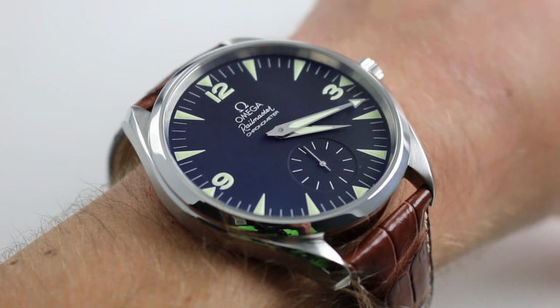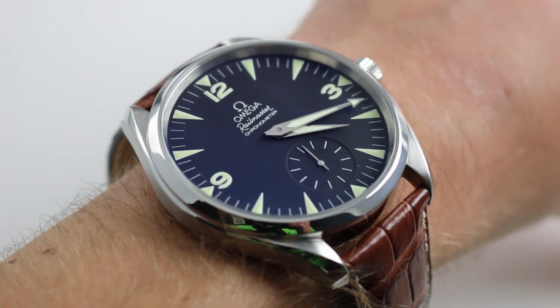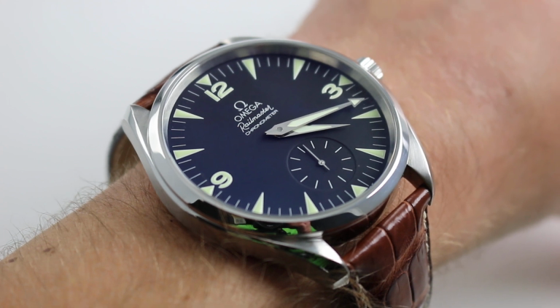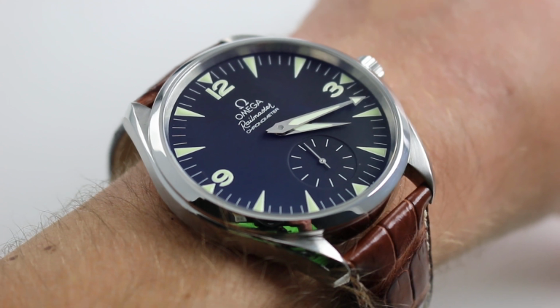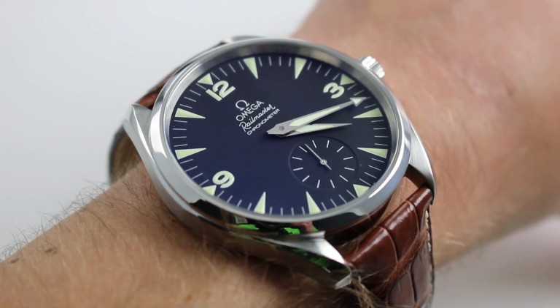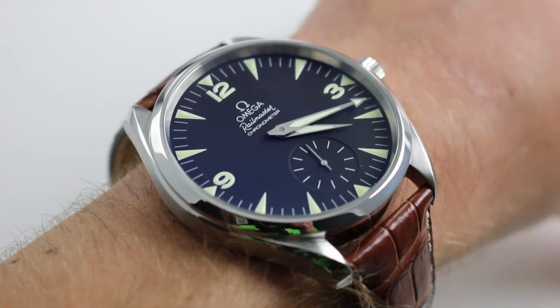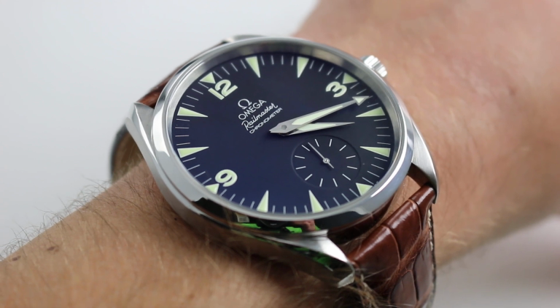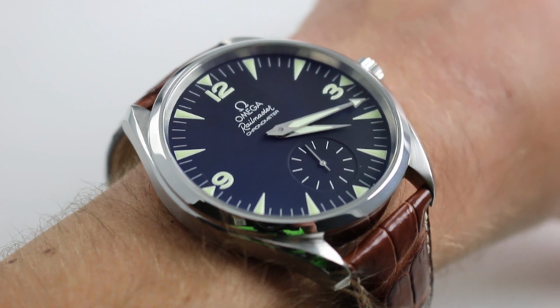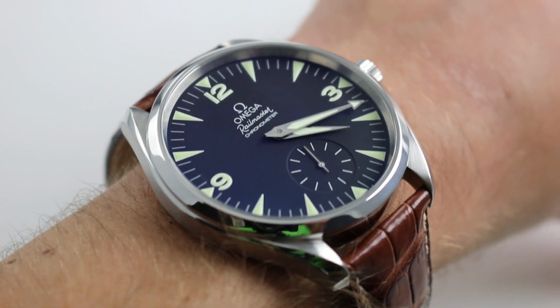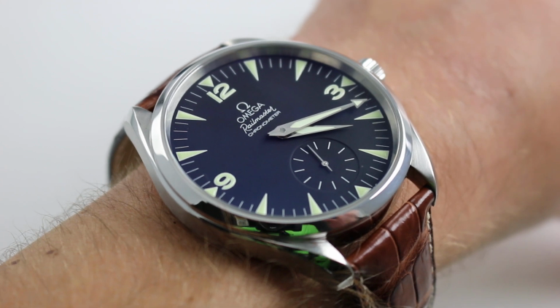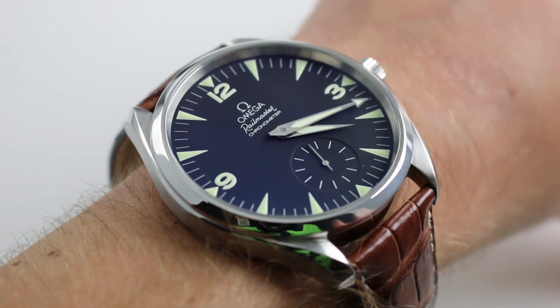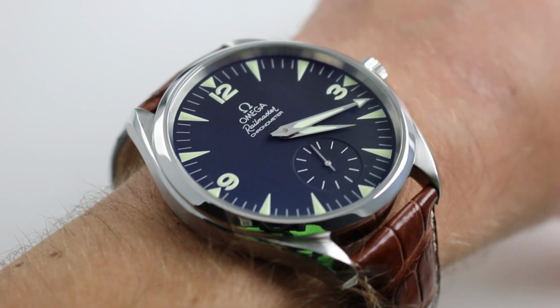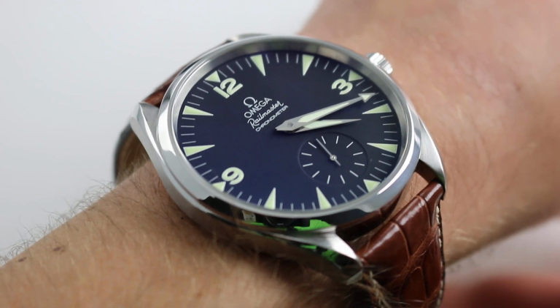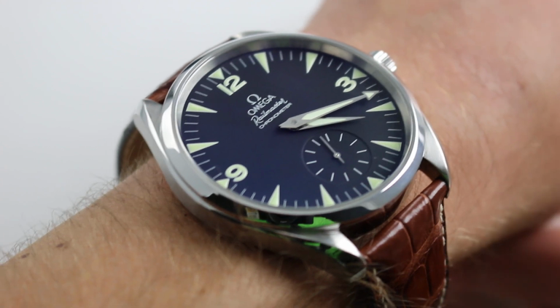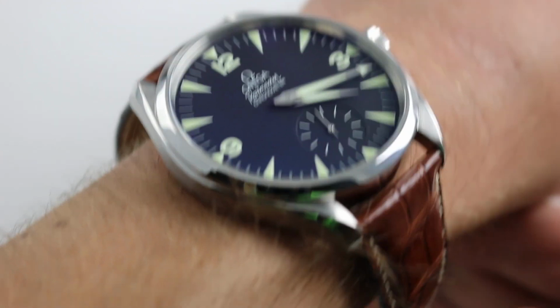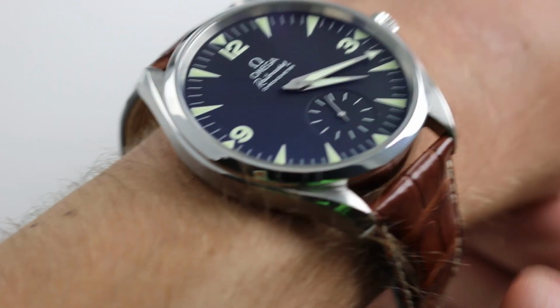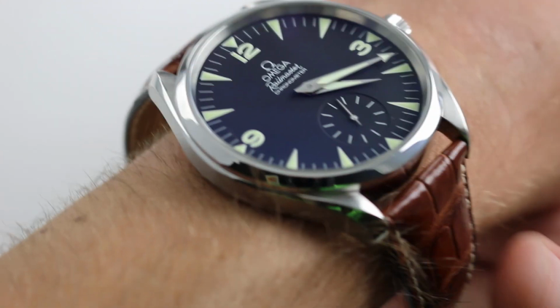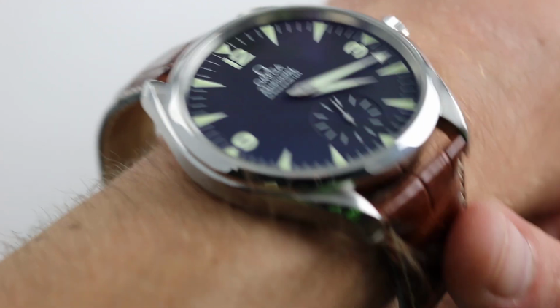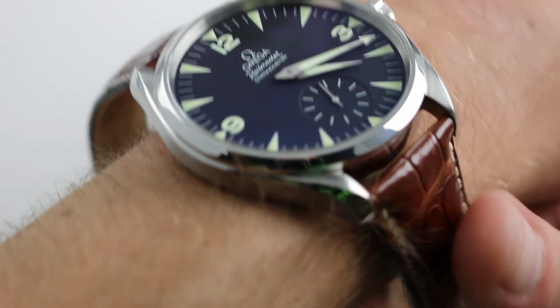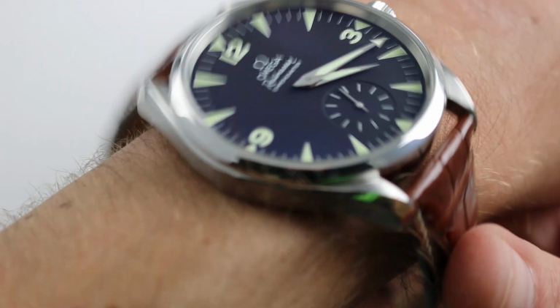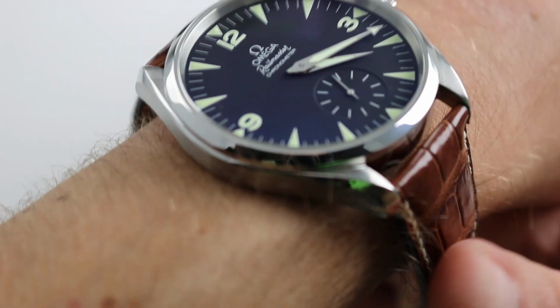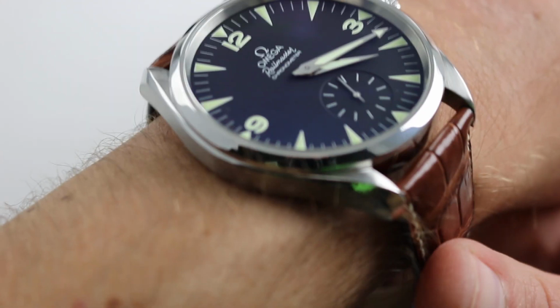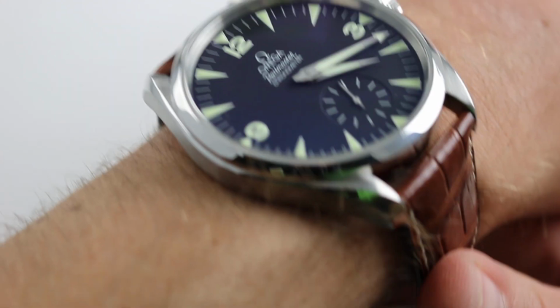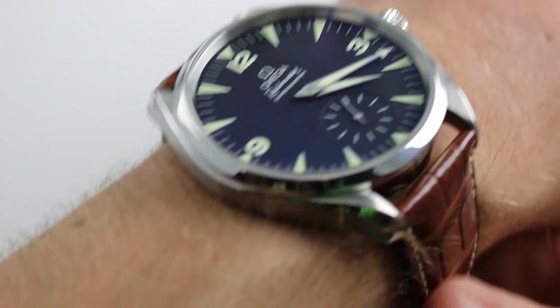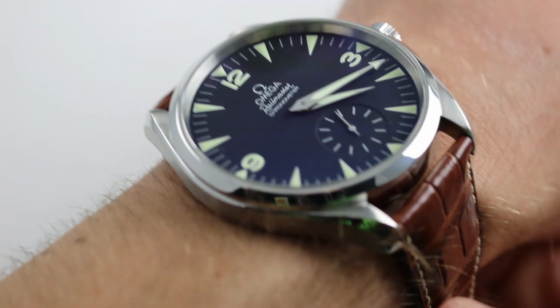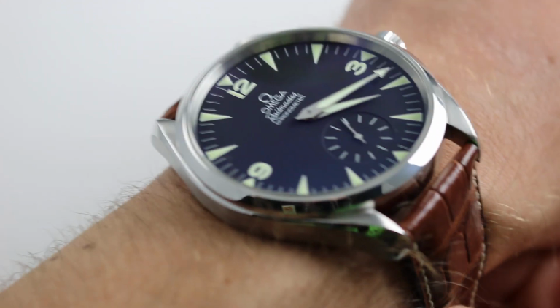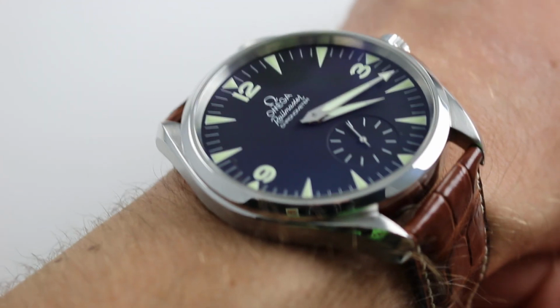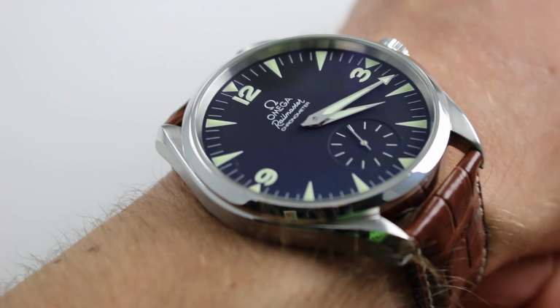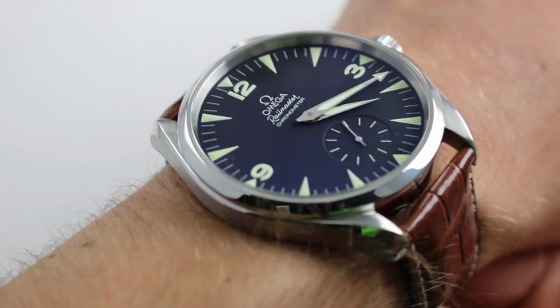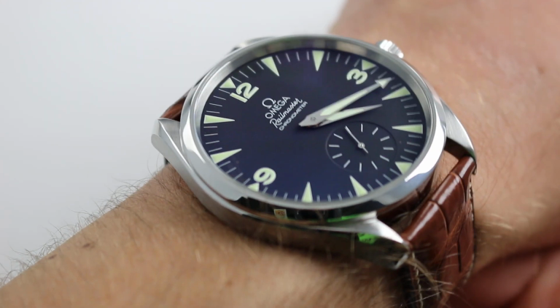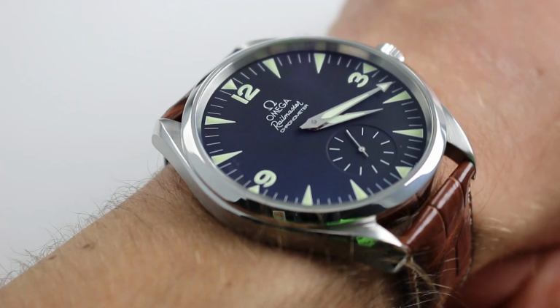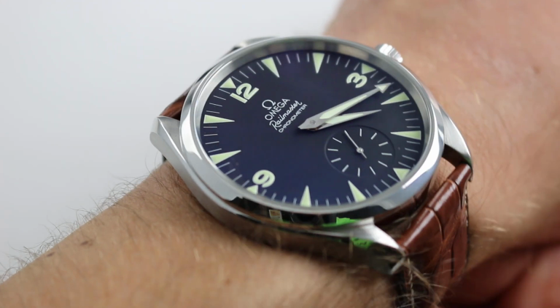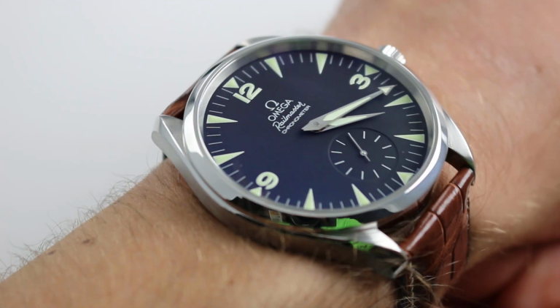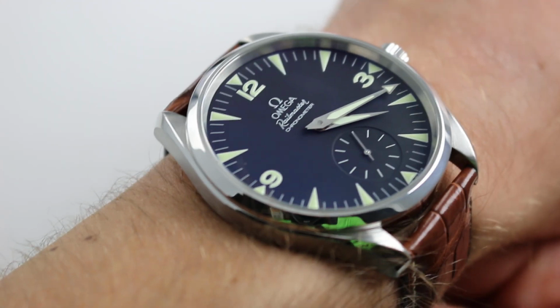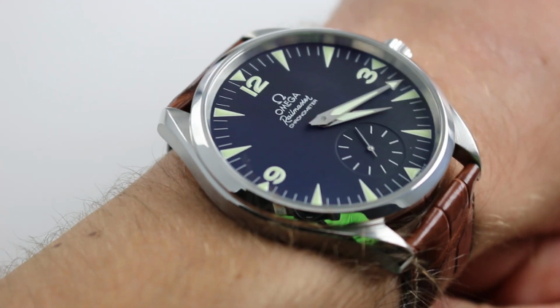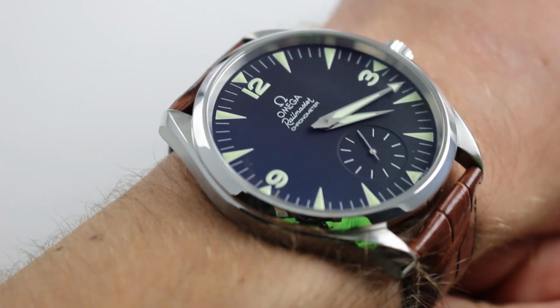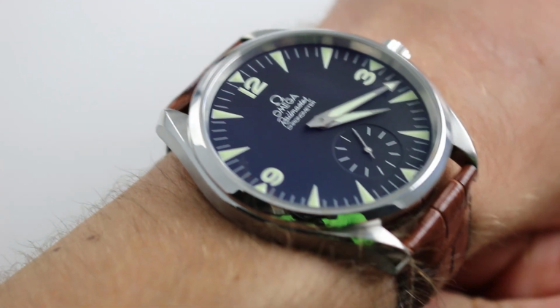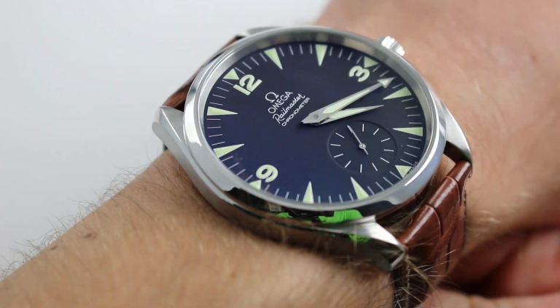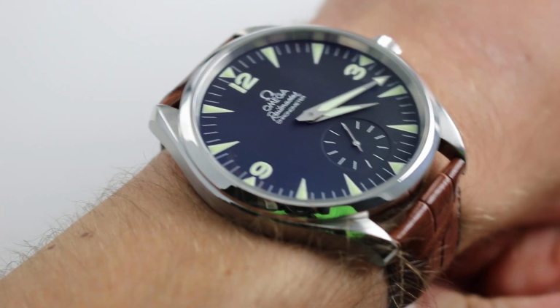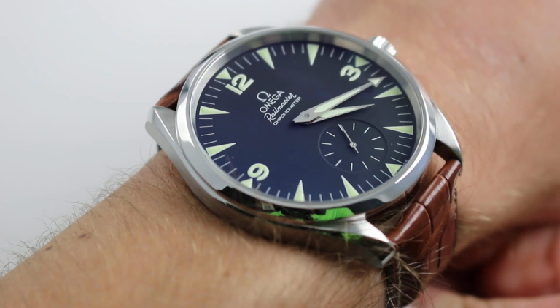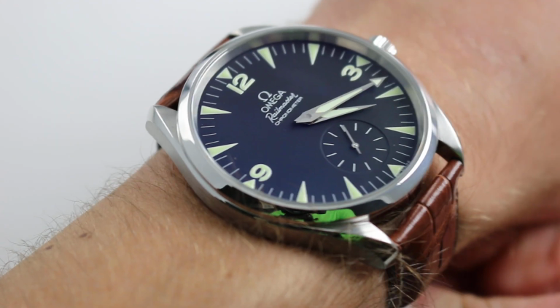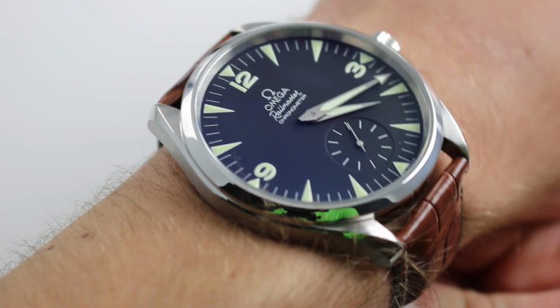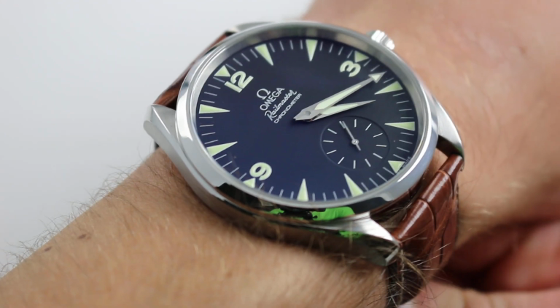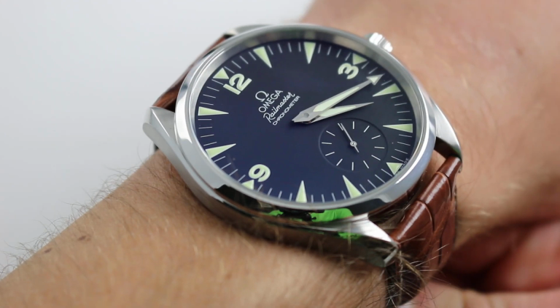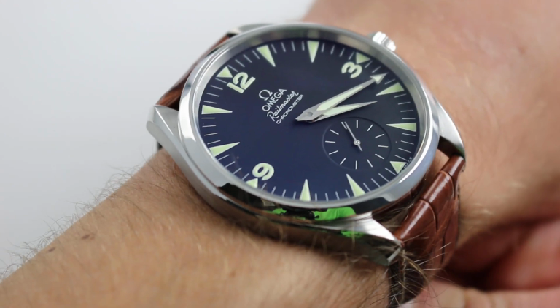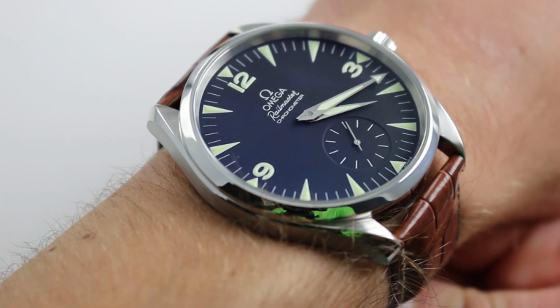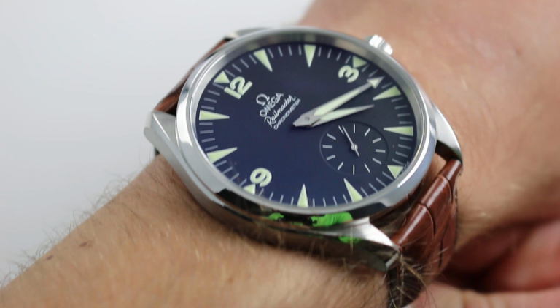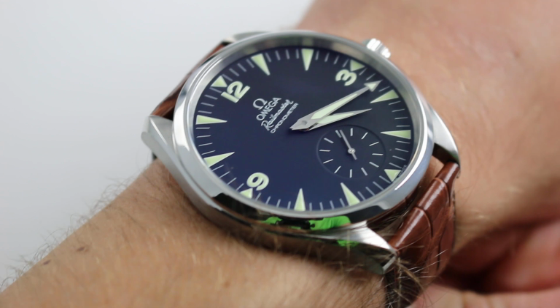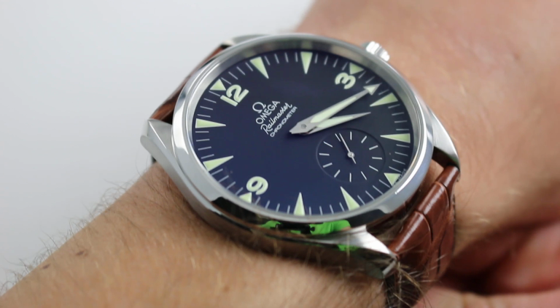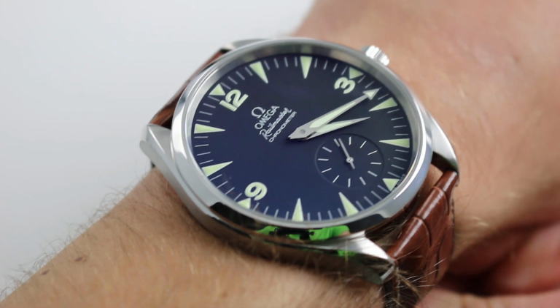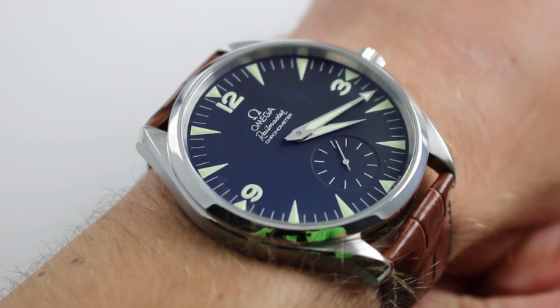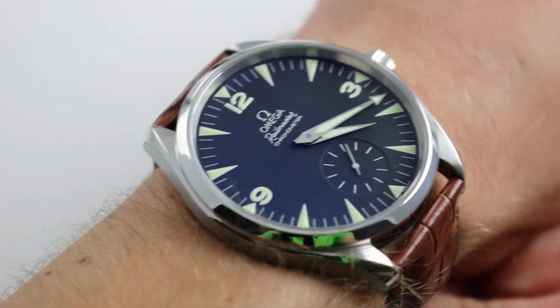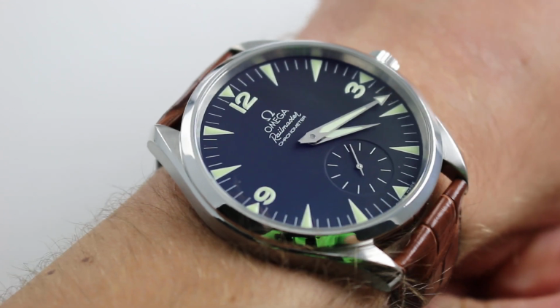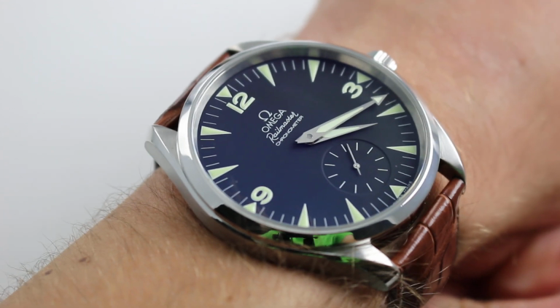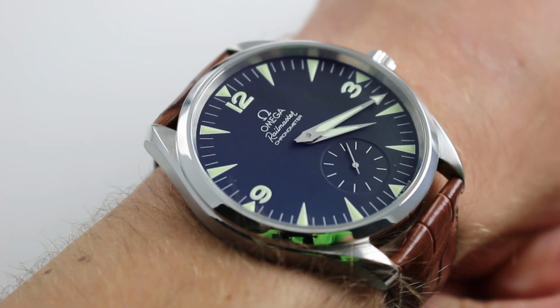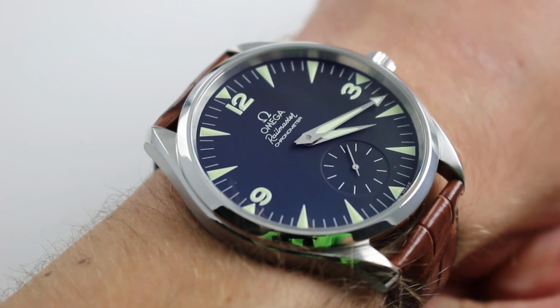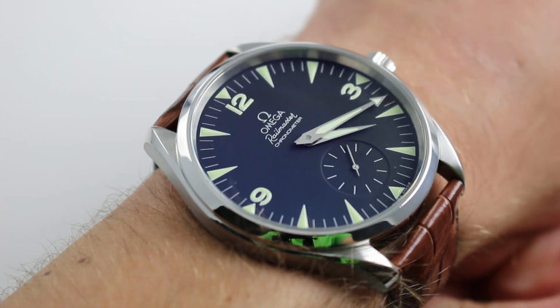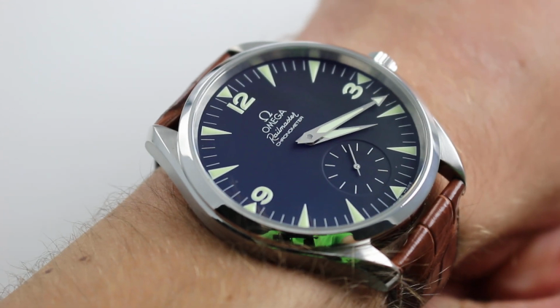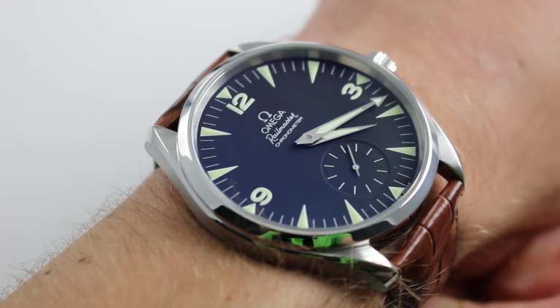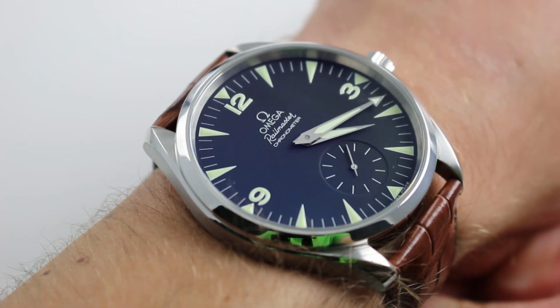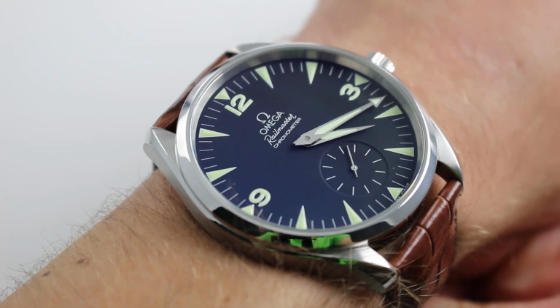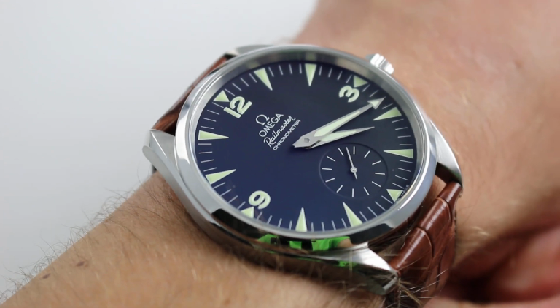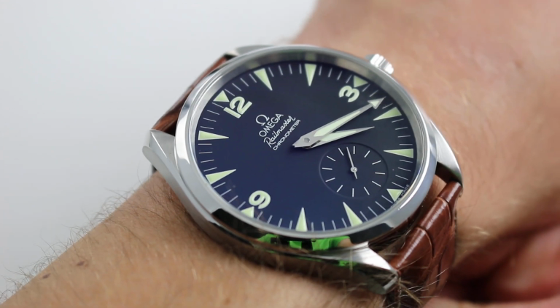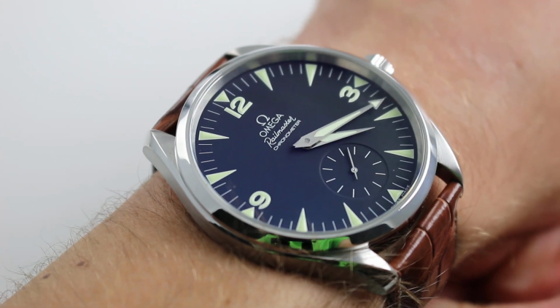Hi, I'm Tim. Welcome to our channel, and thanks for logging on. Today we're shooting monster movies on the wrist.